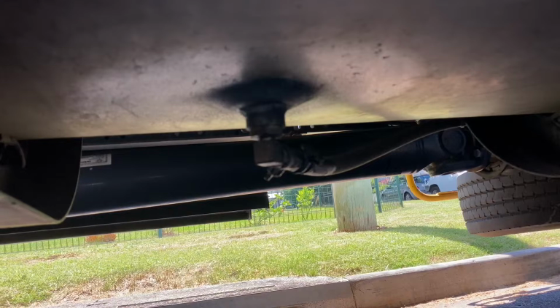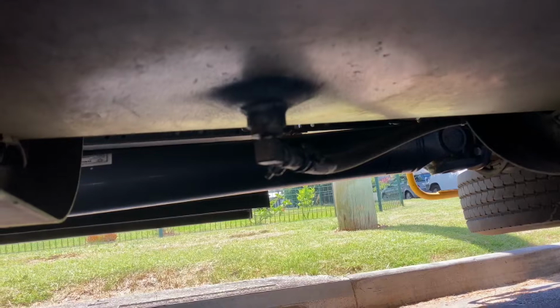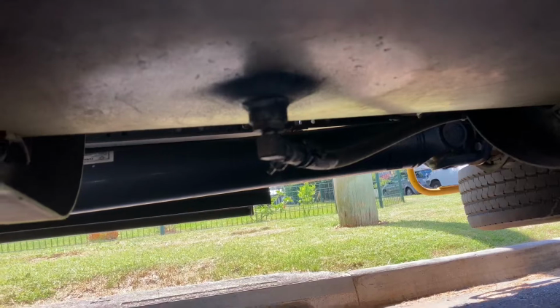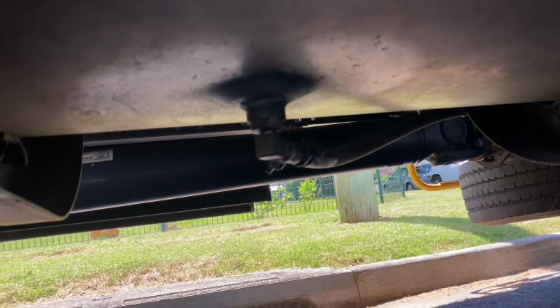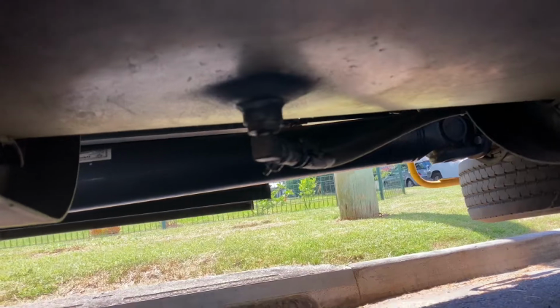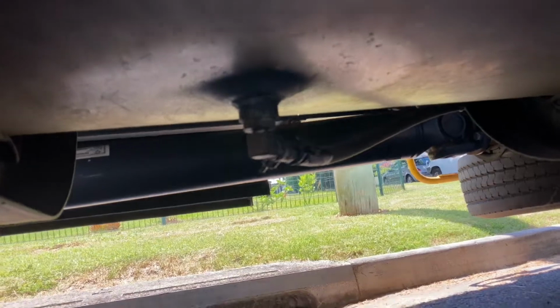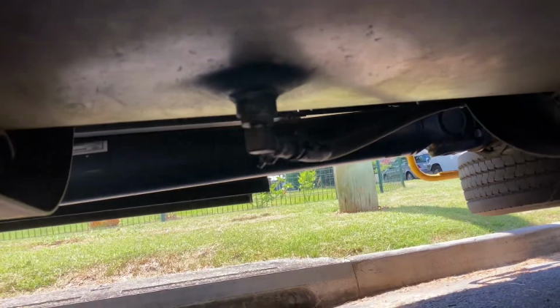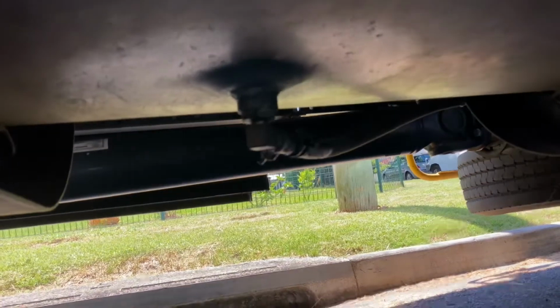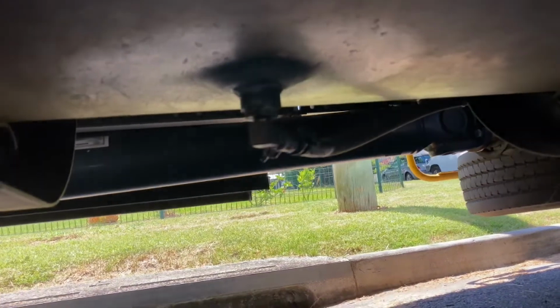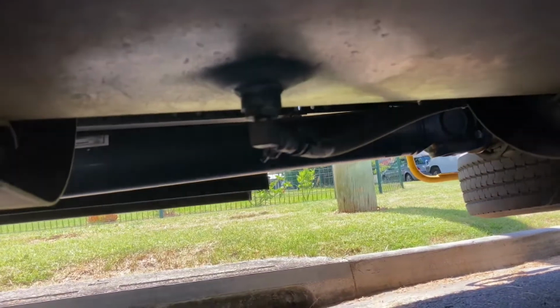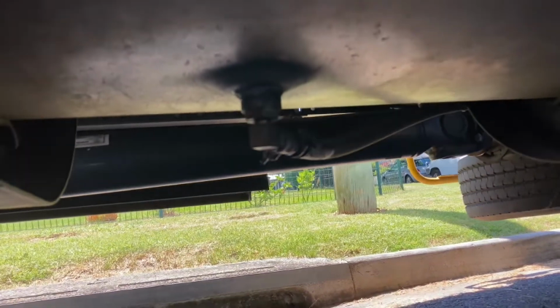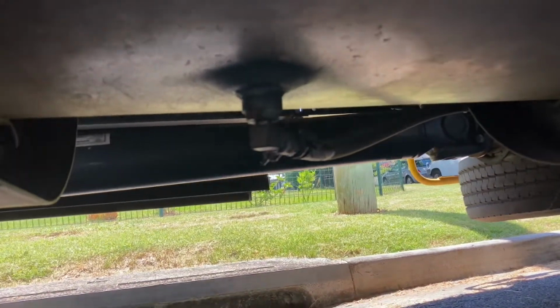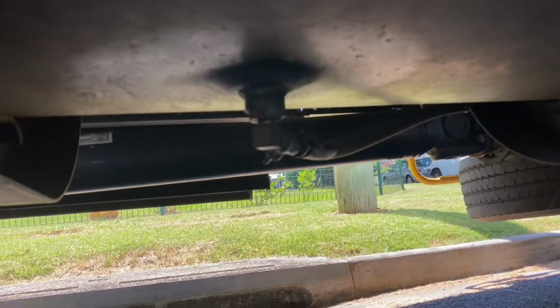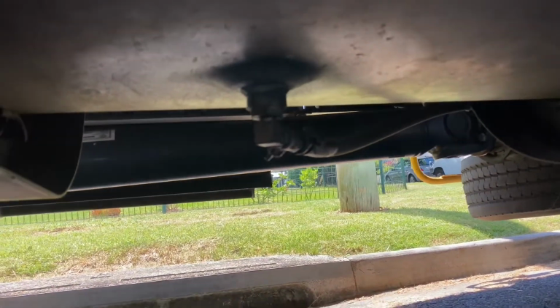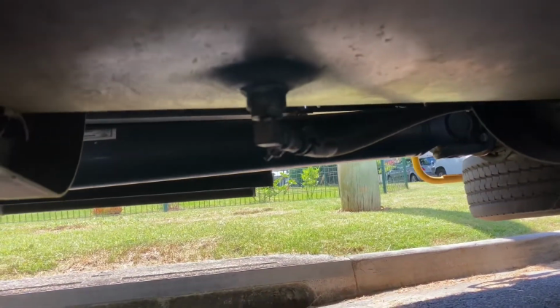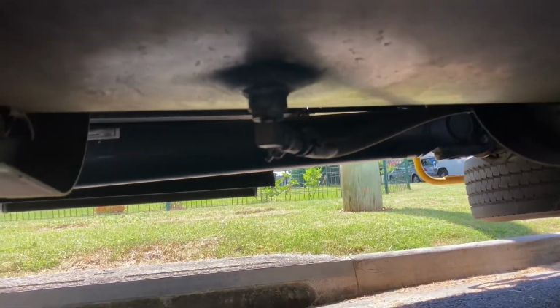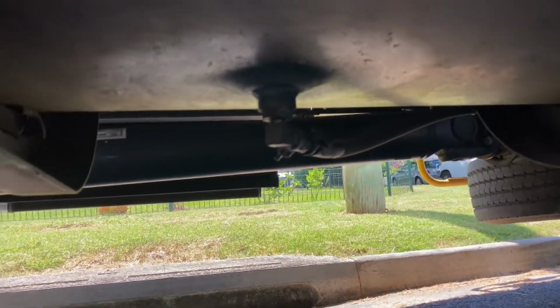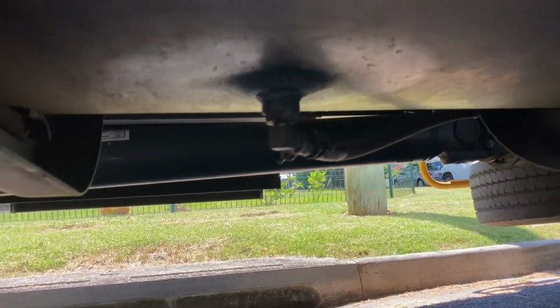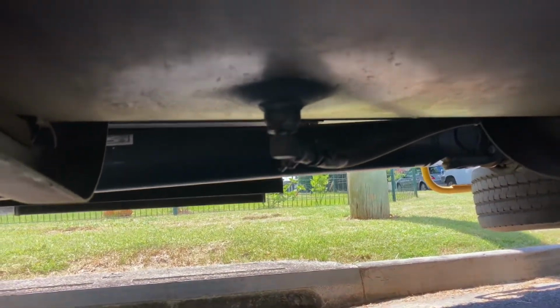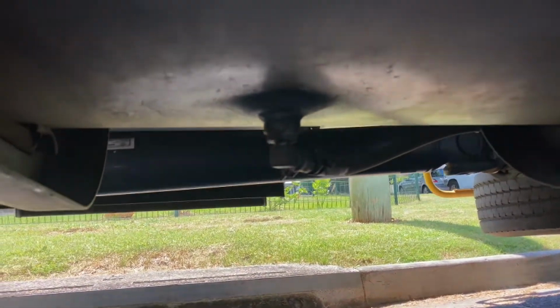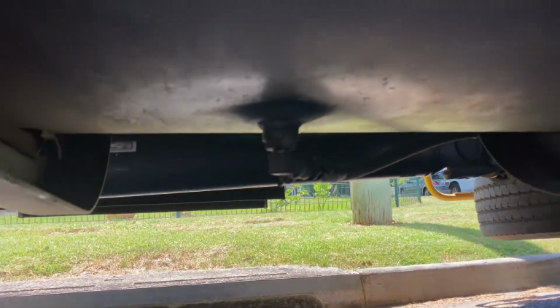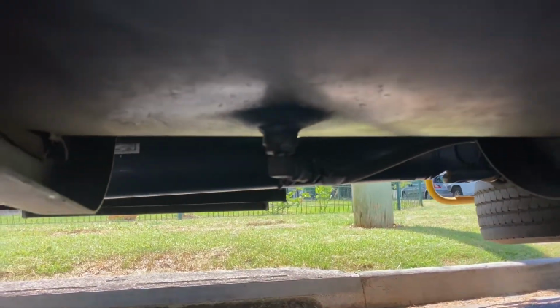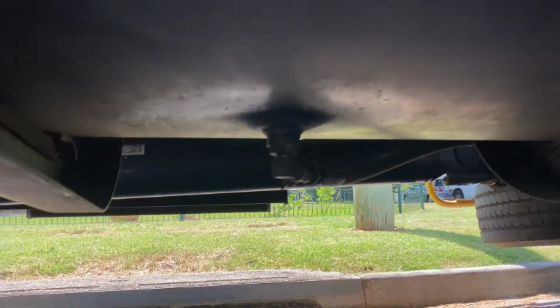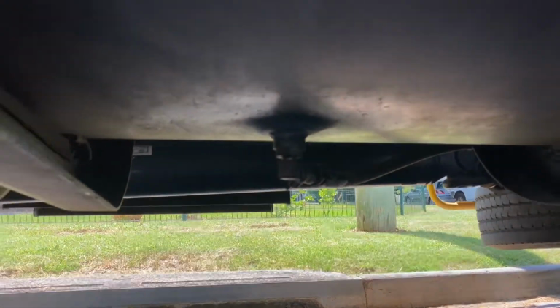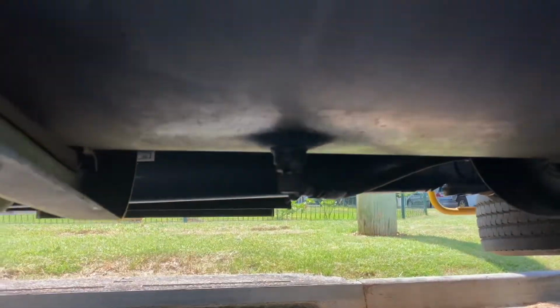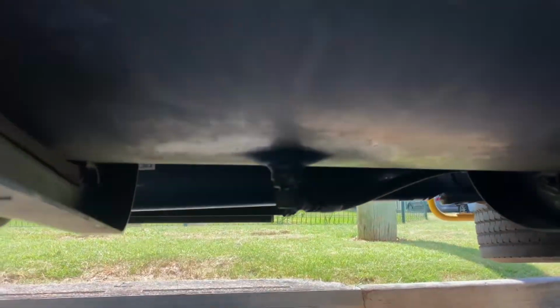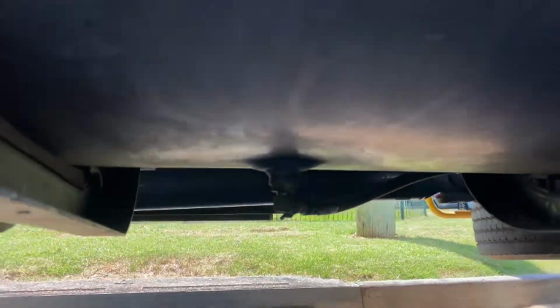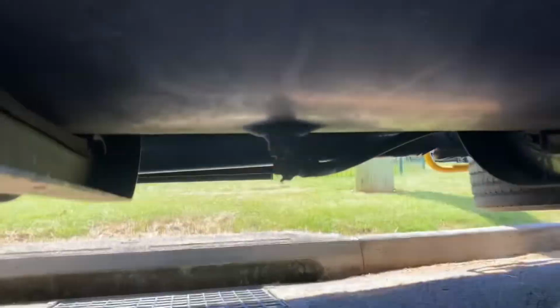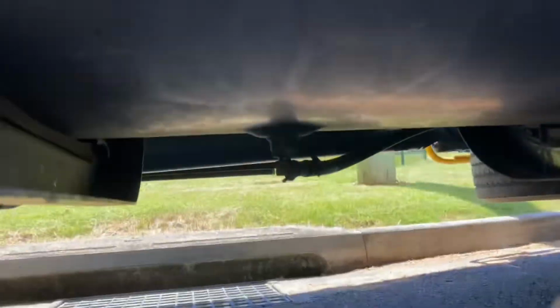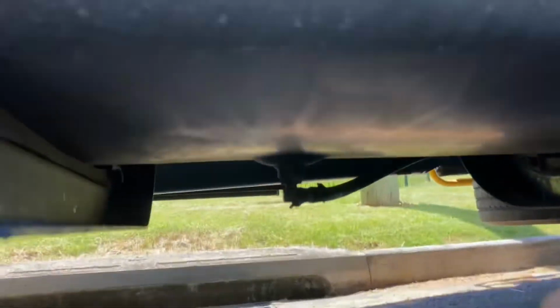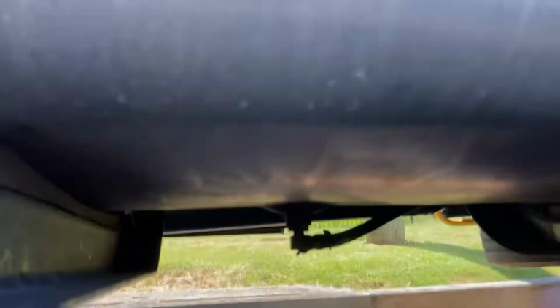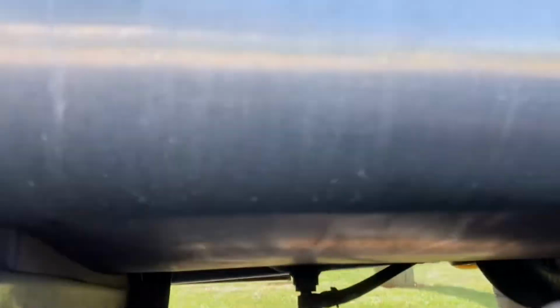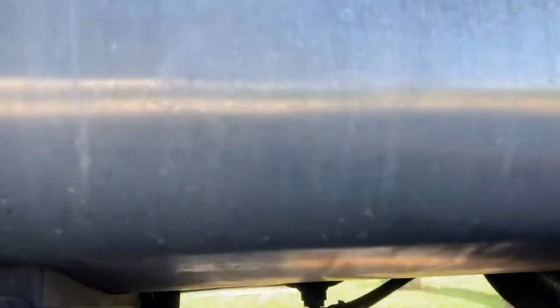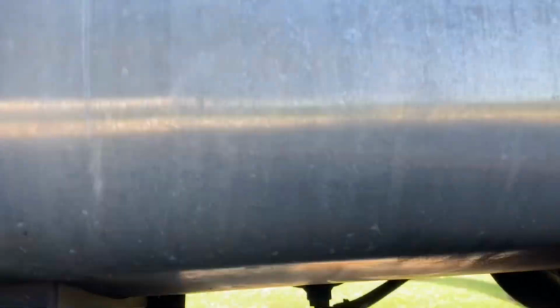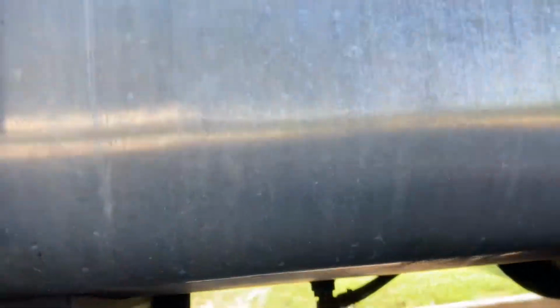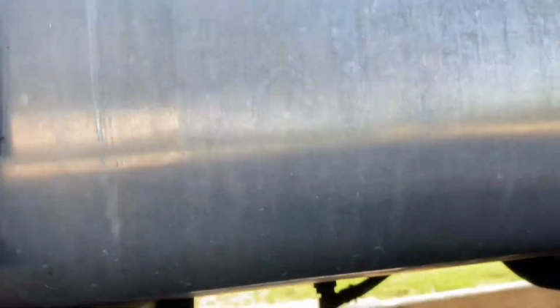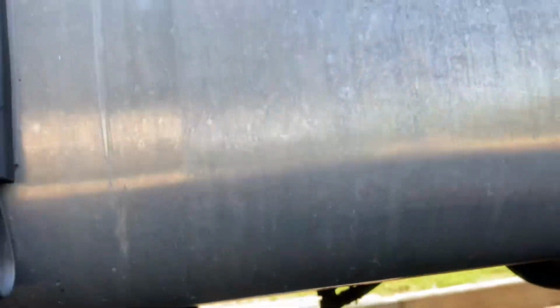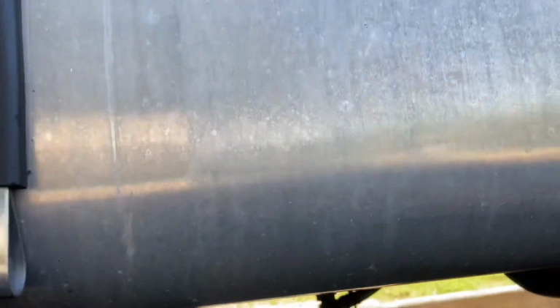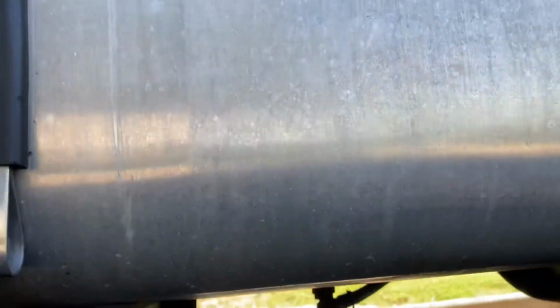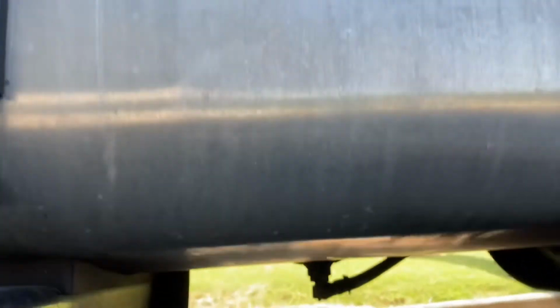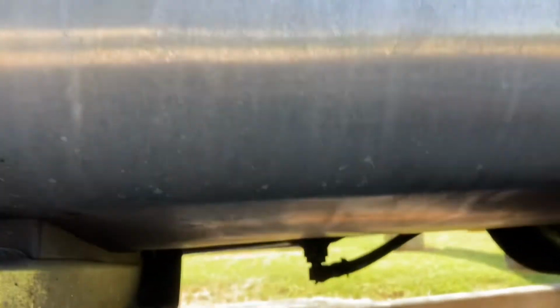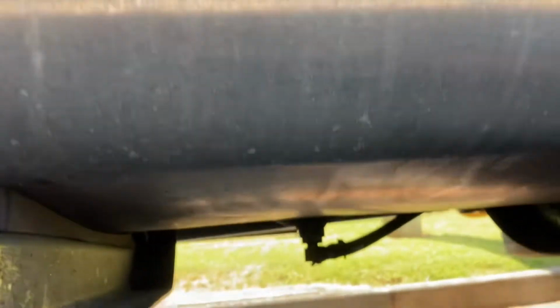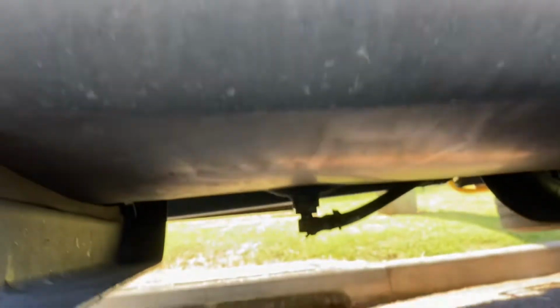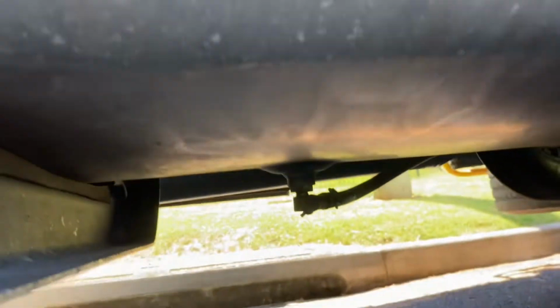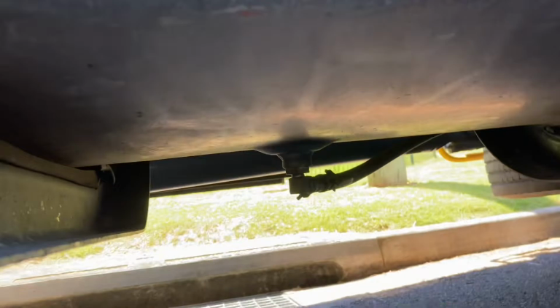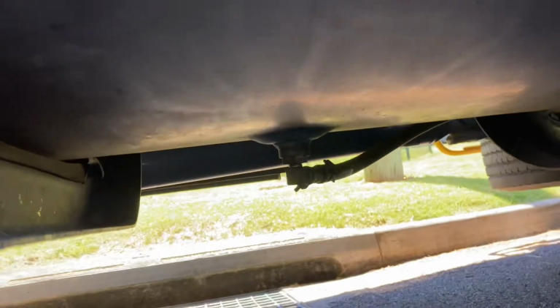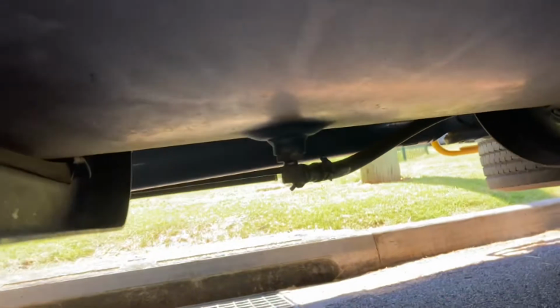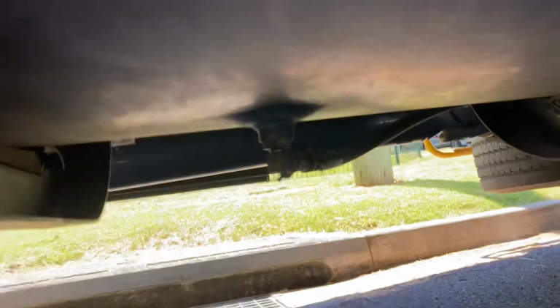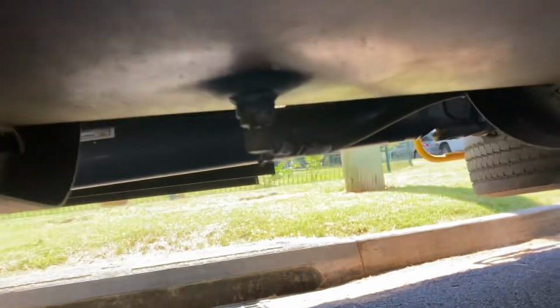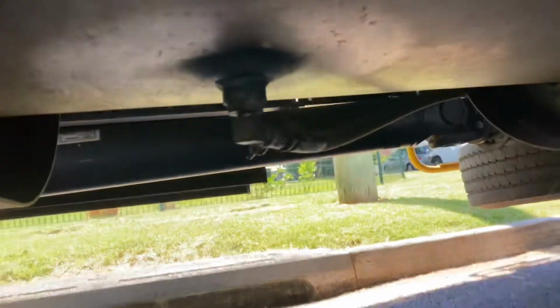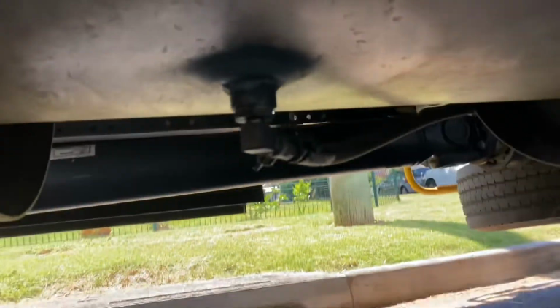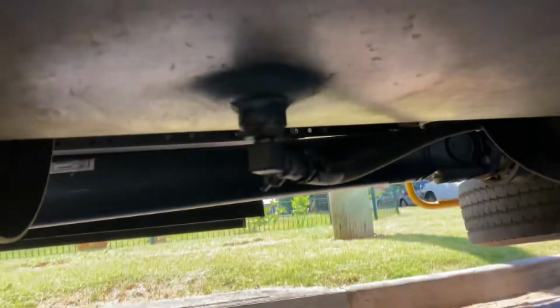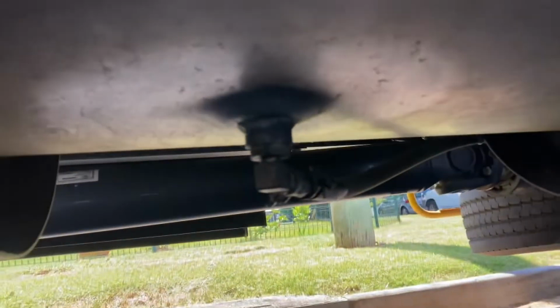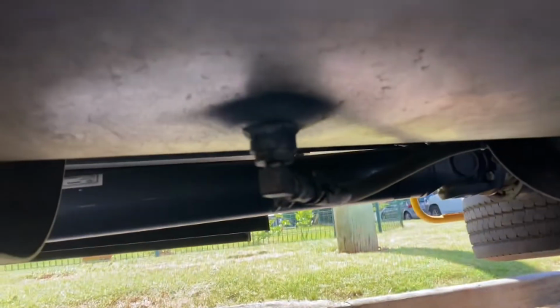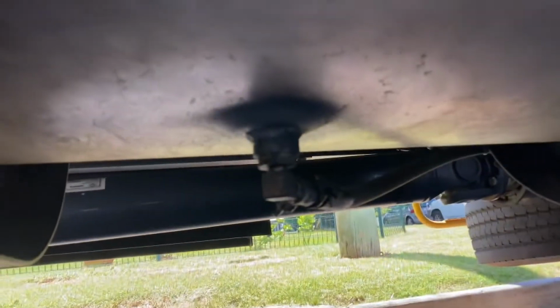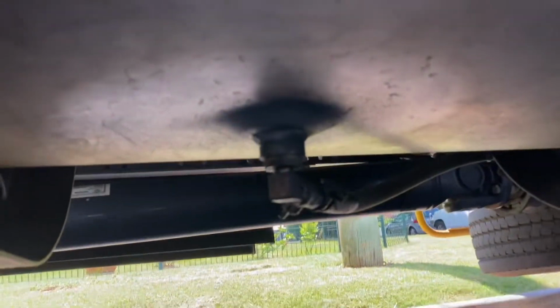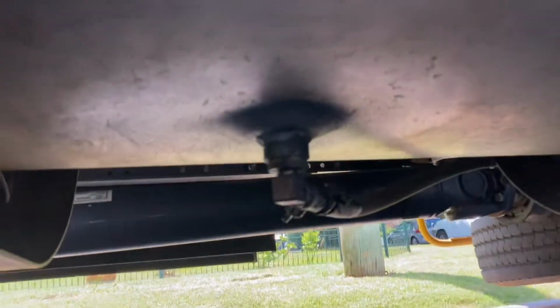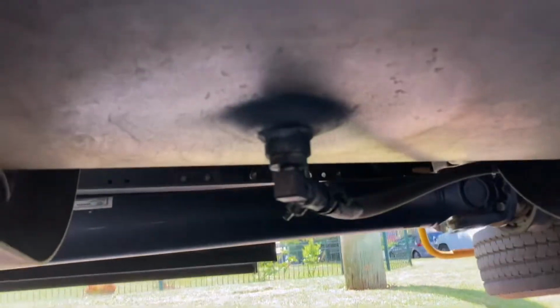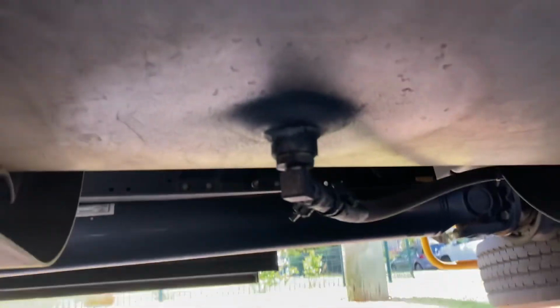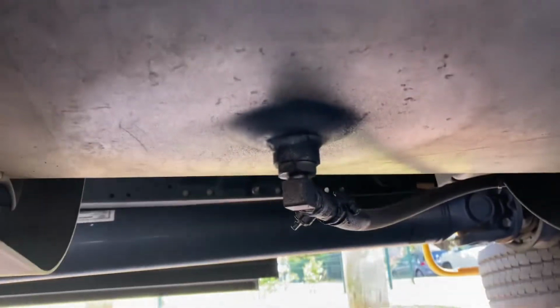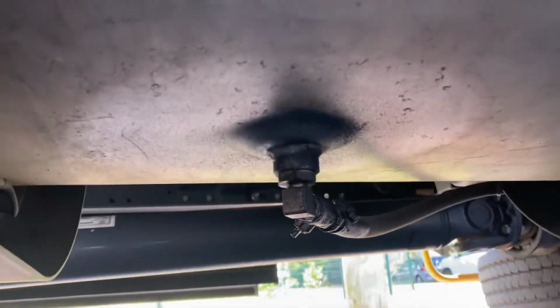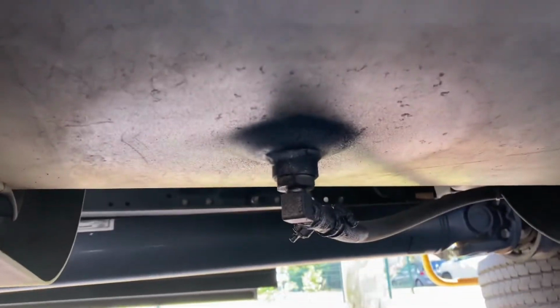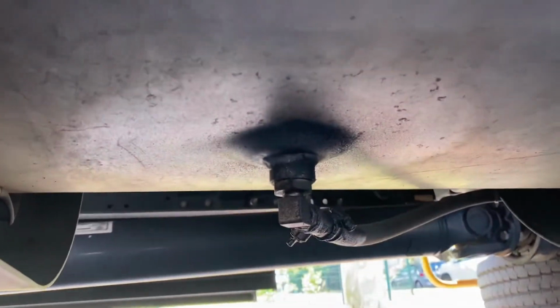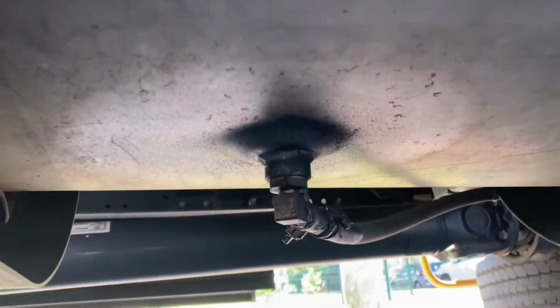Hooking up the two fuel tanks. This is the second tank. That's the side. There's a tap underneath.